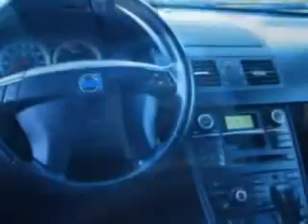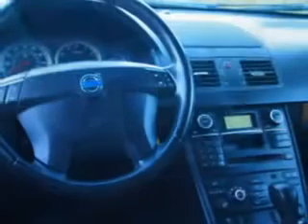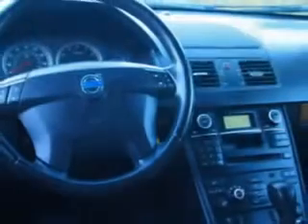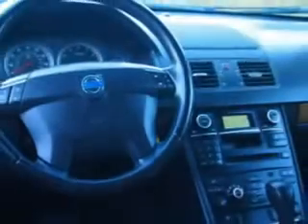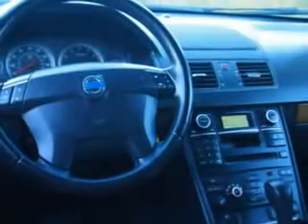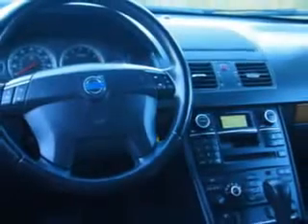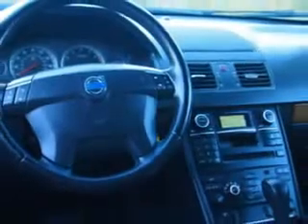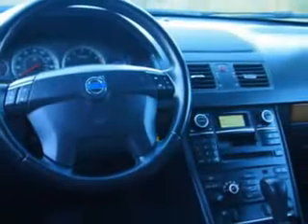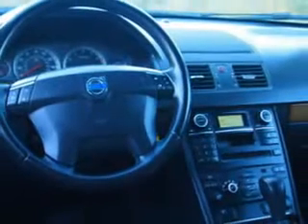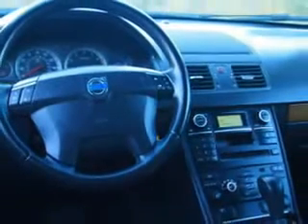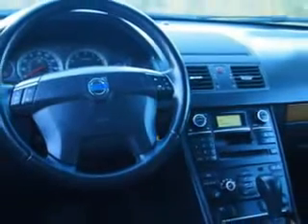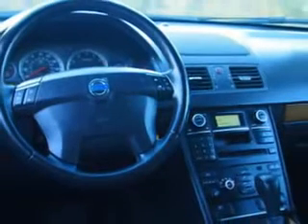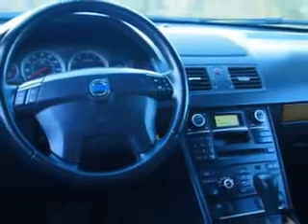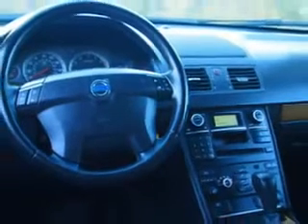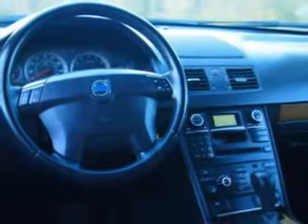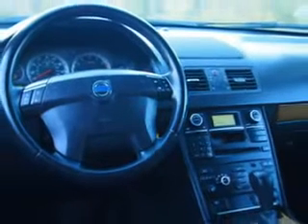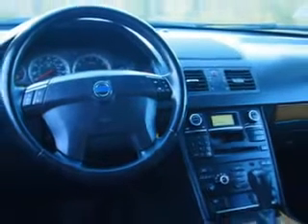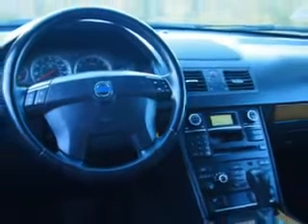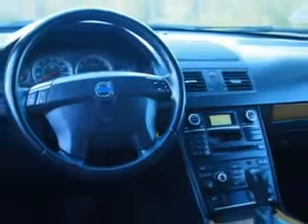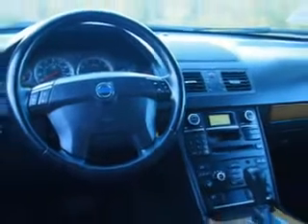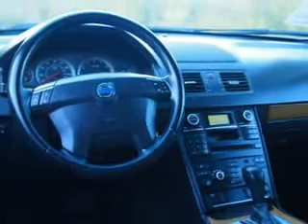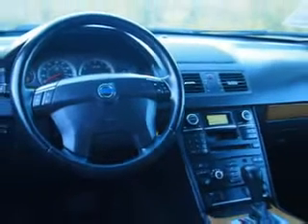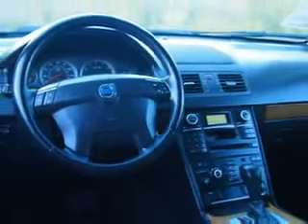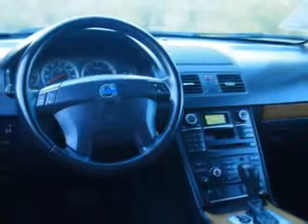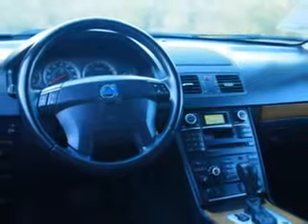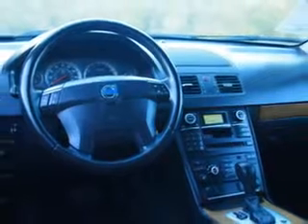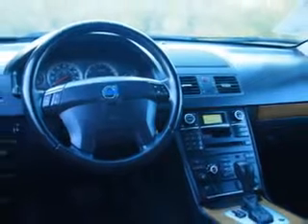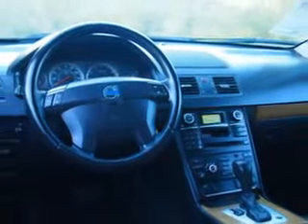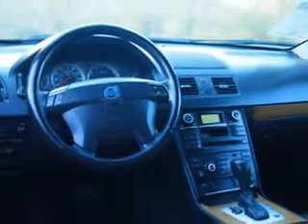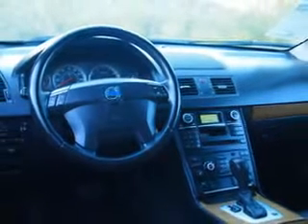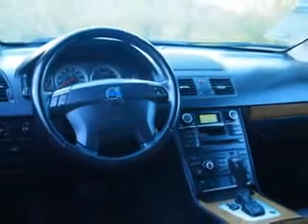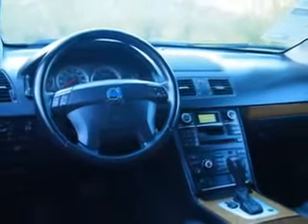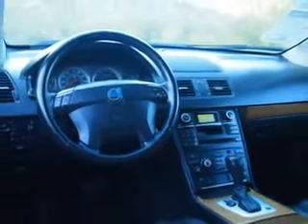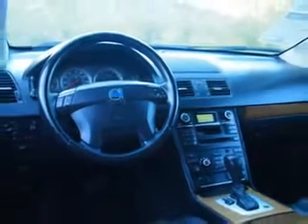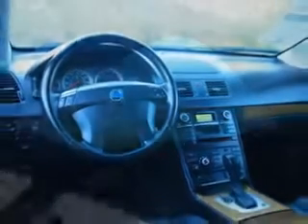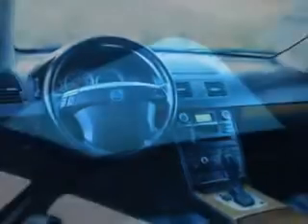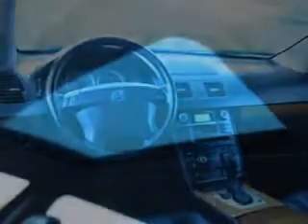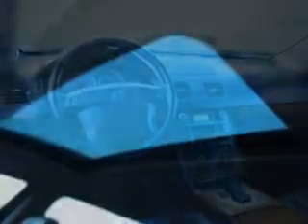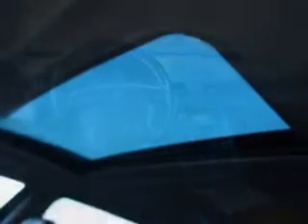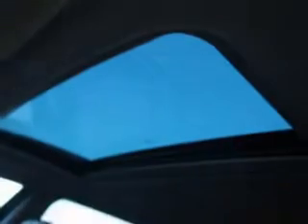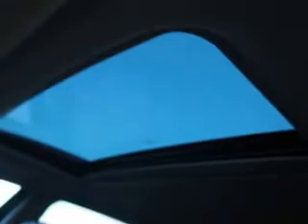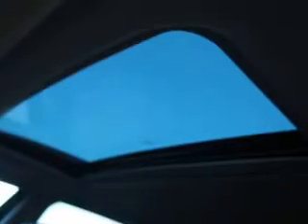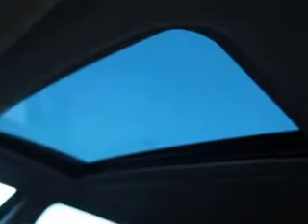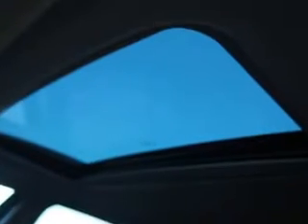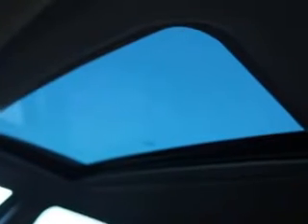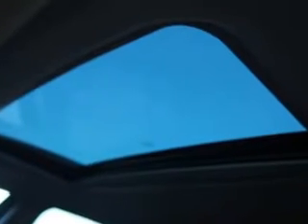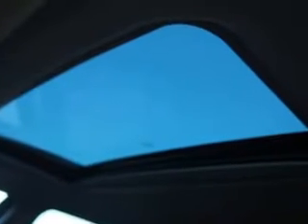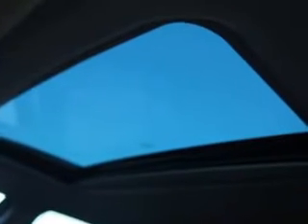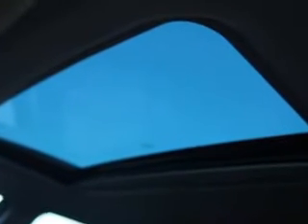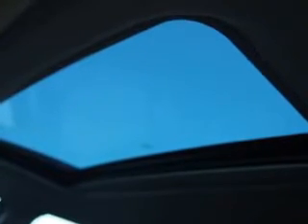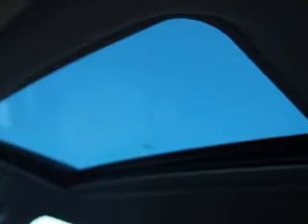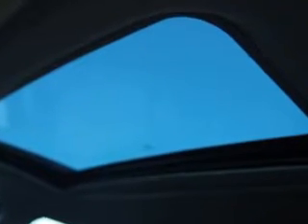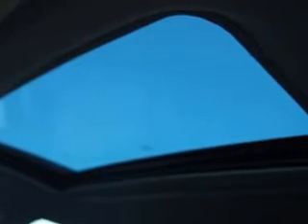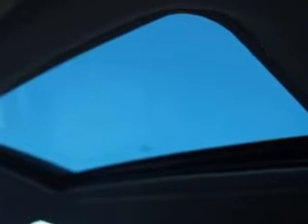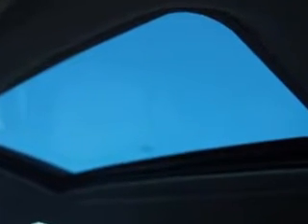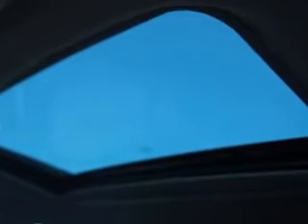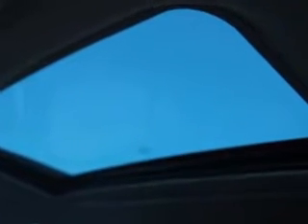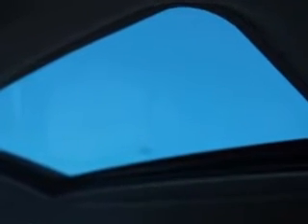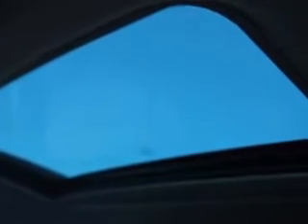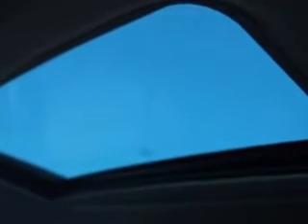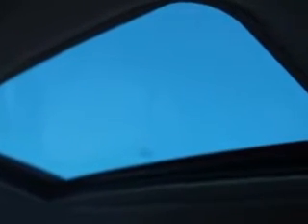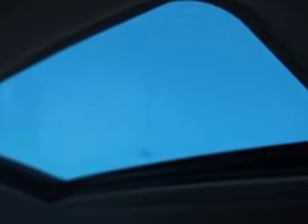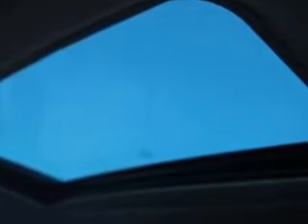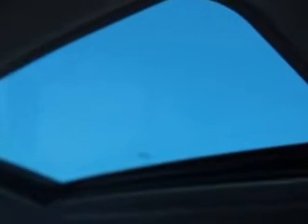Enjoy the drive and have peace of mind in this 2008 Volvo XC90. See us at Fantasy Auto Sales Incorporated today.